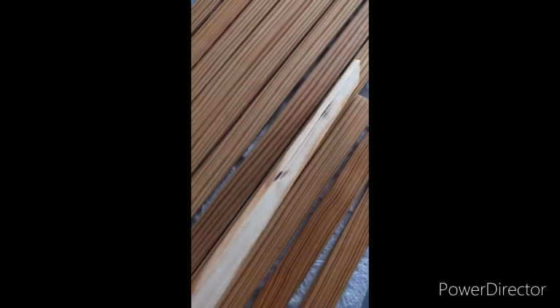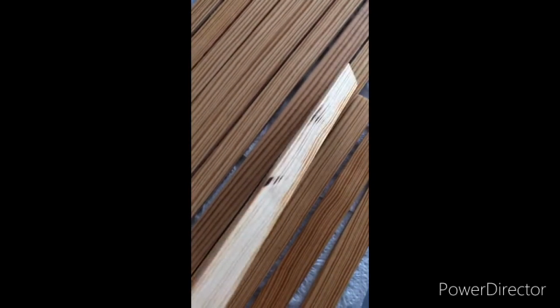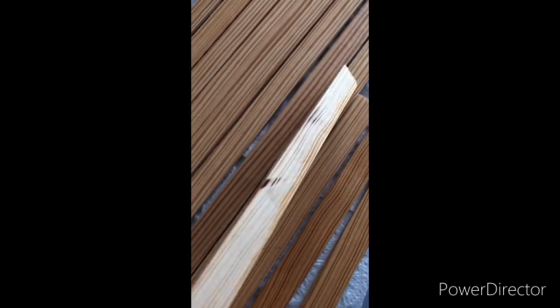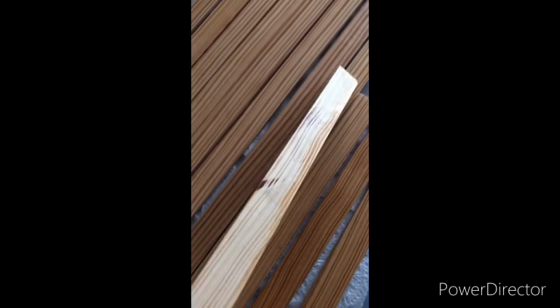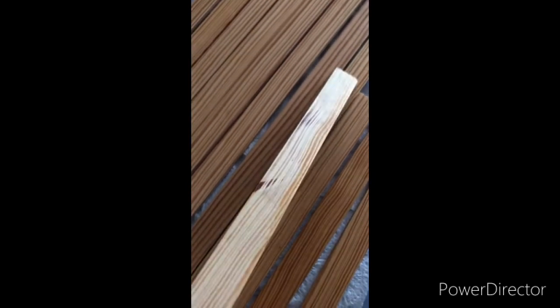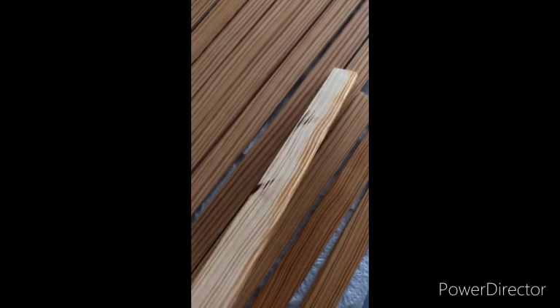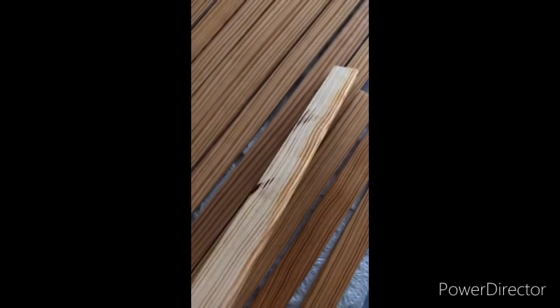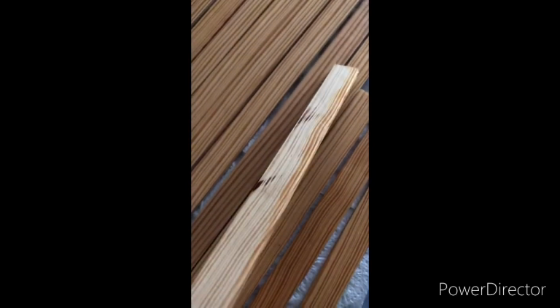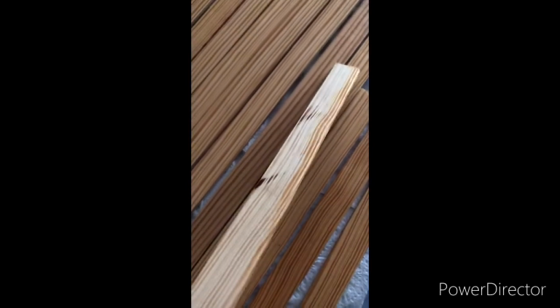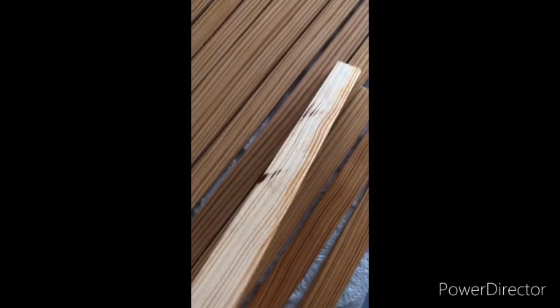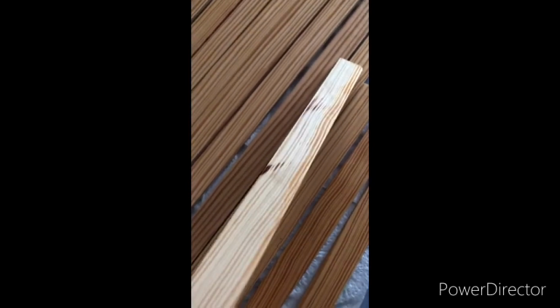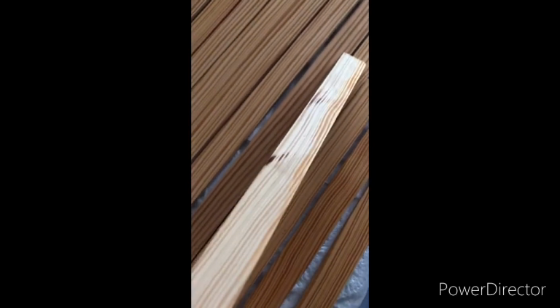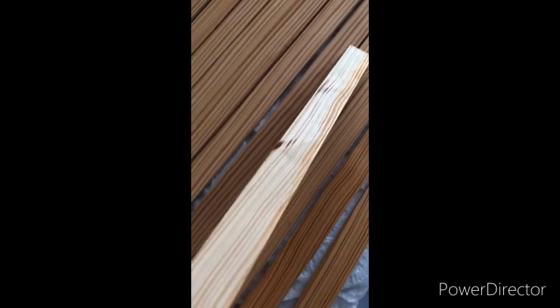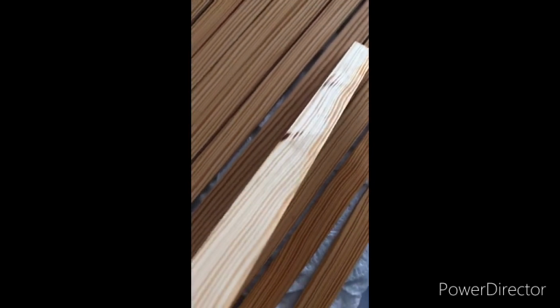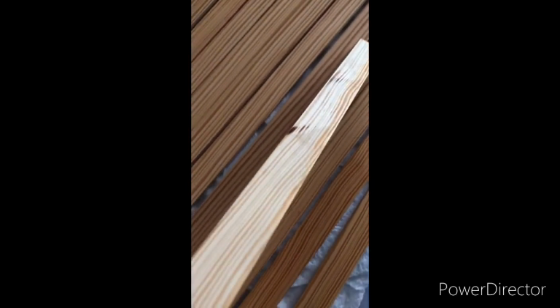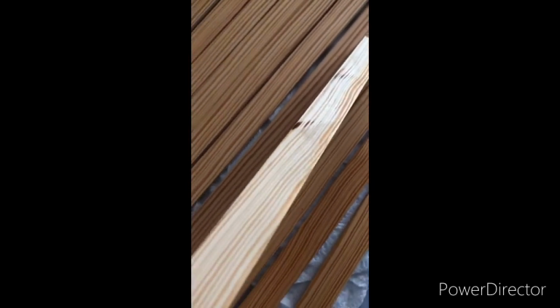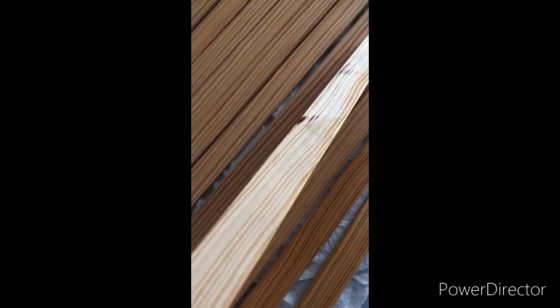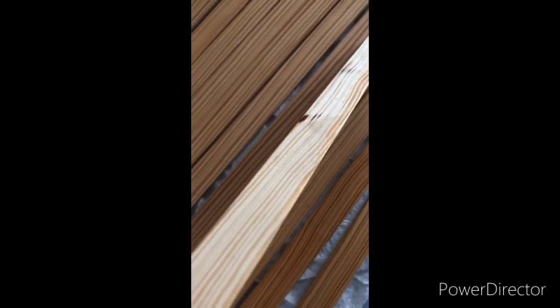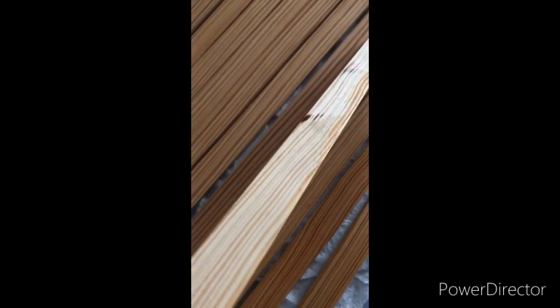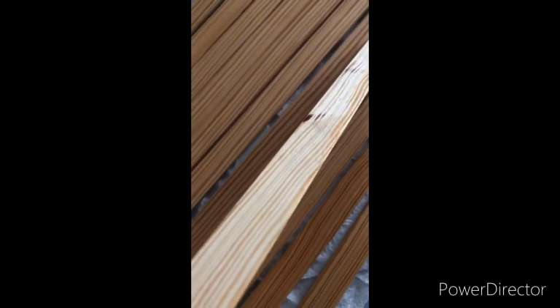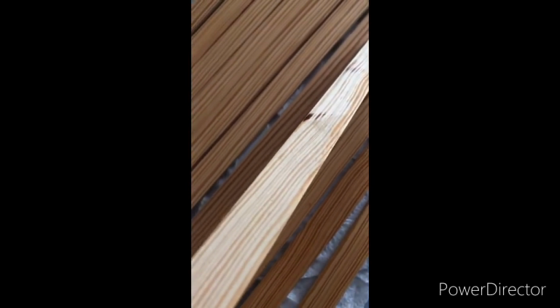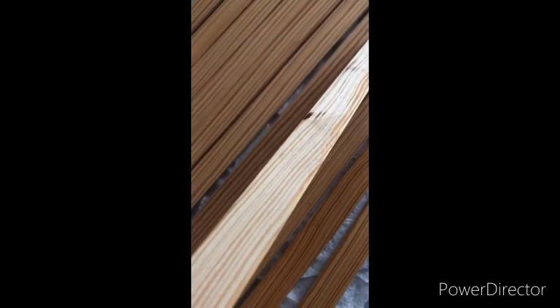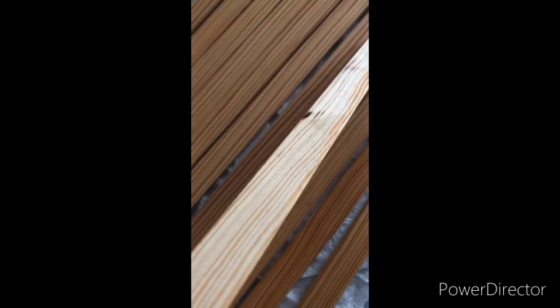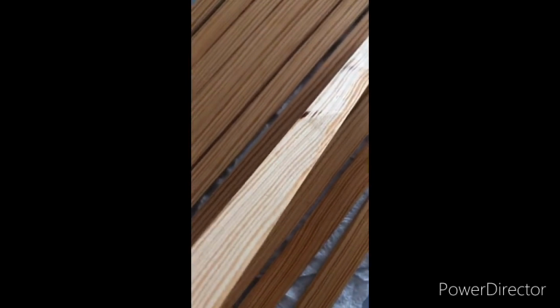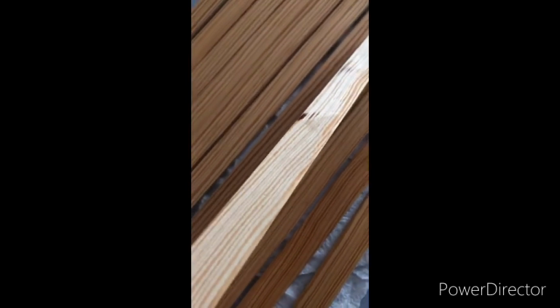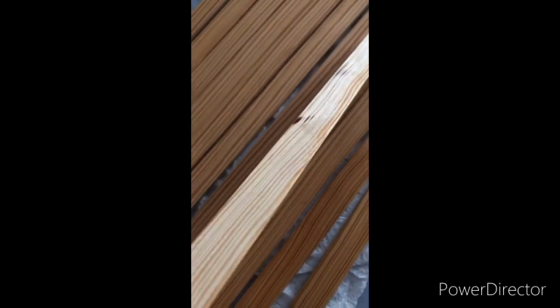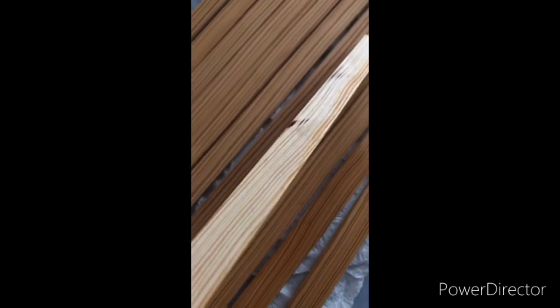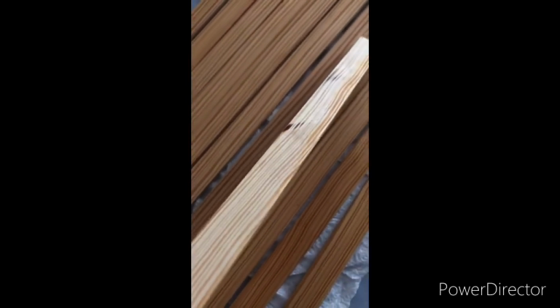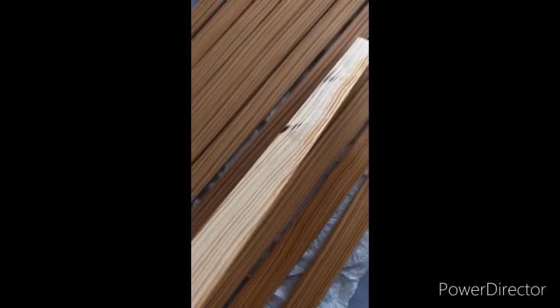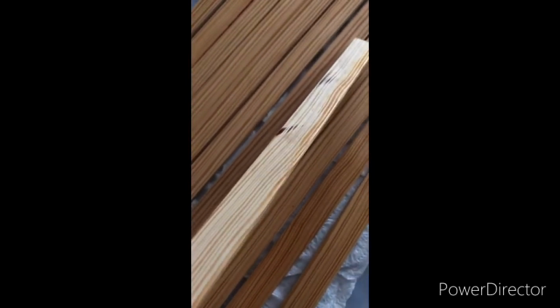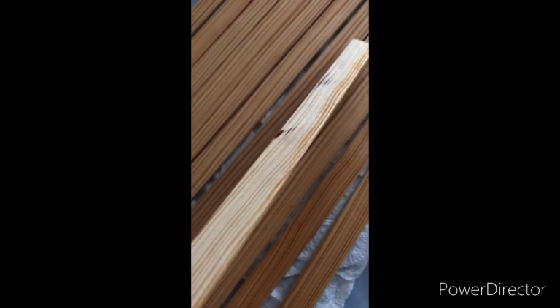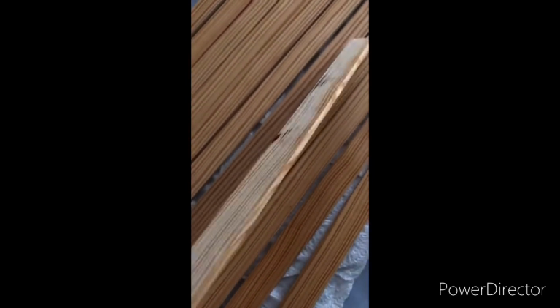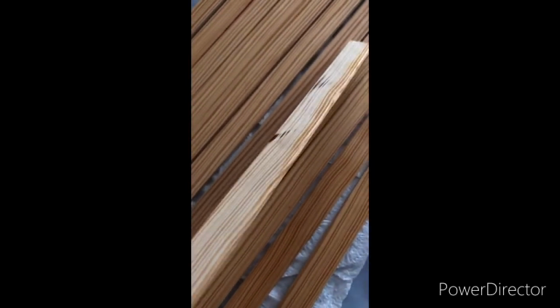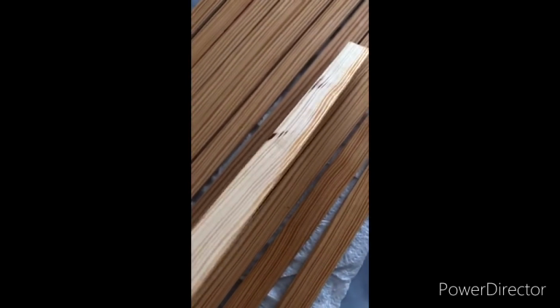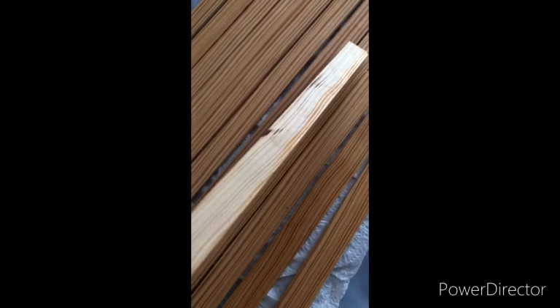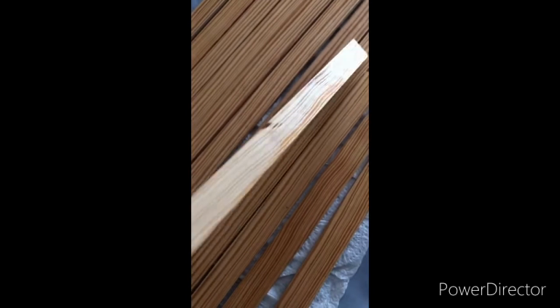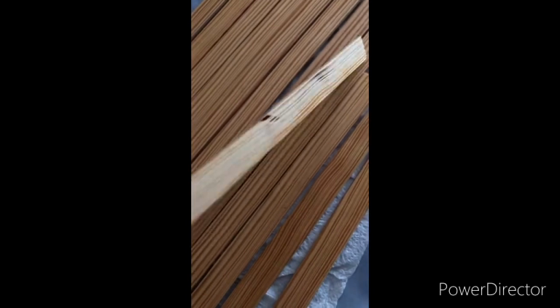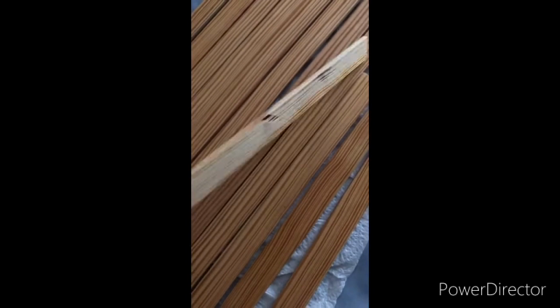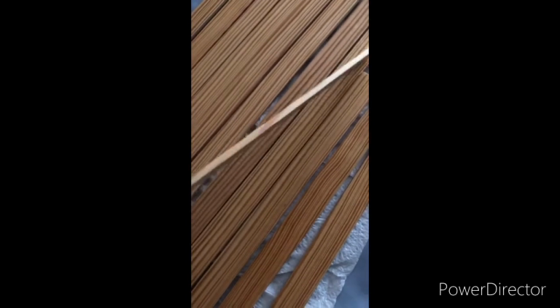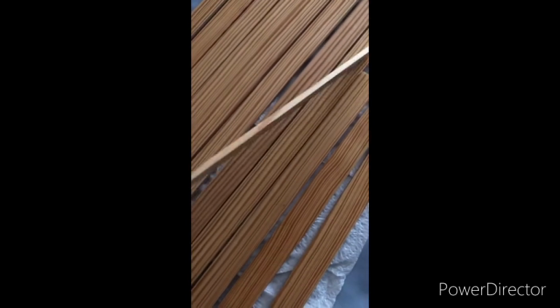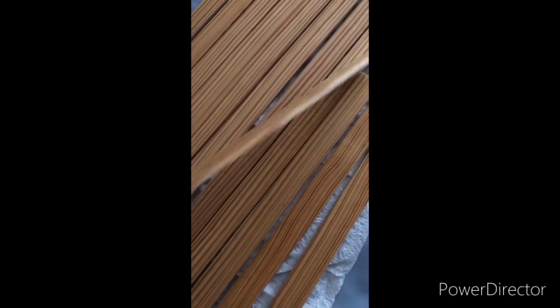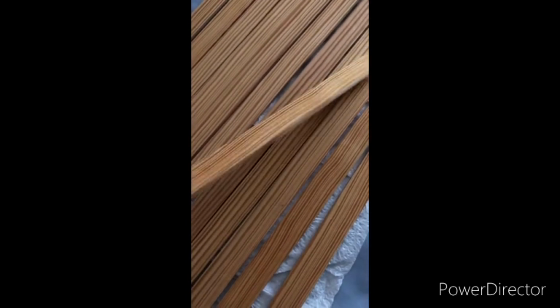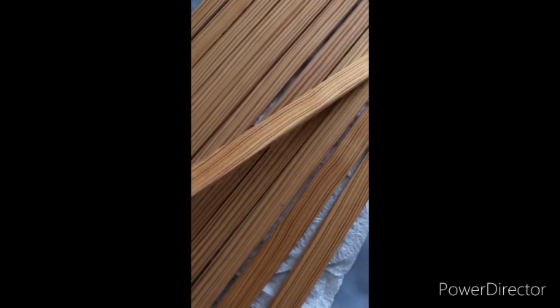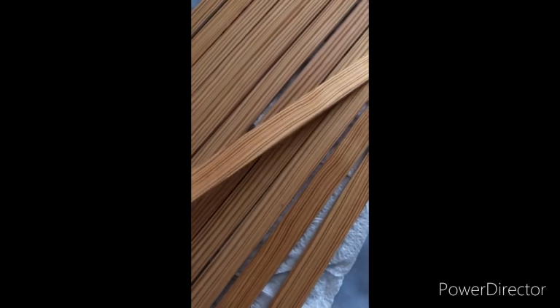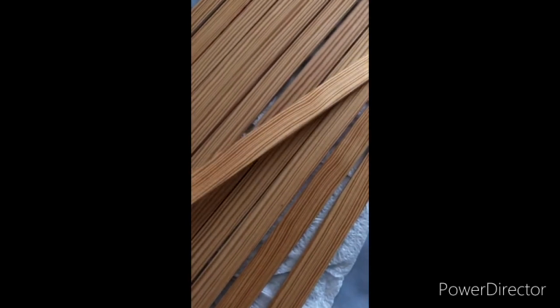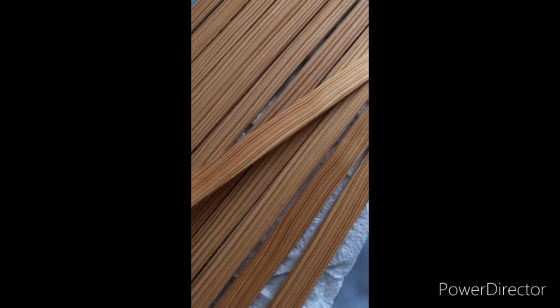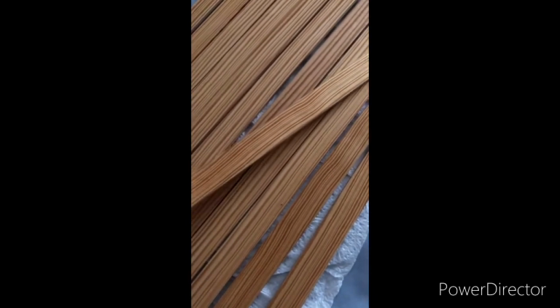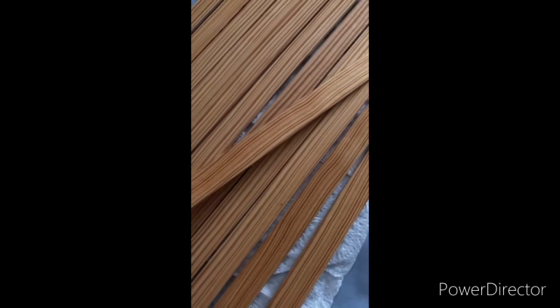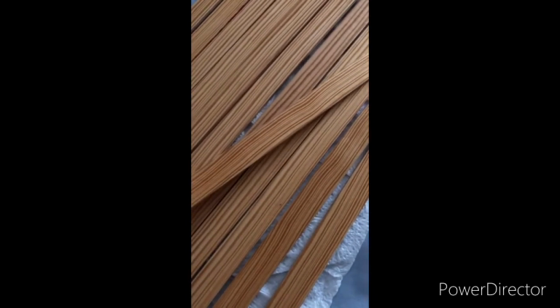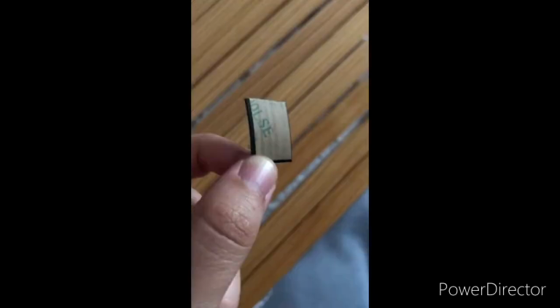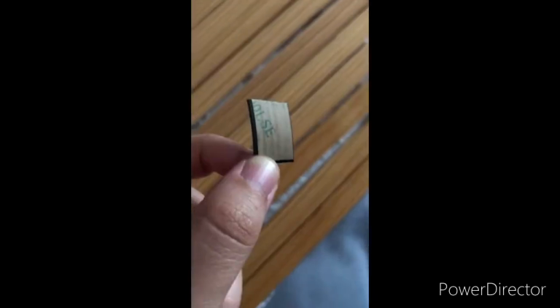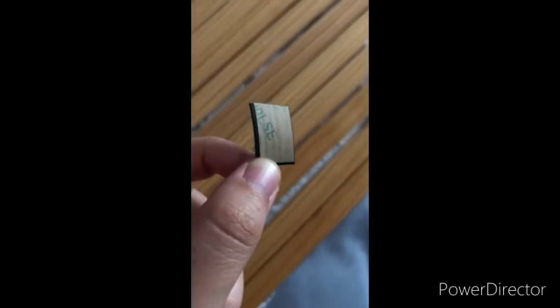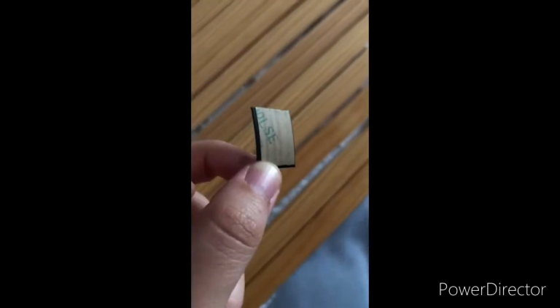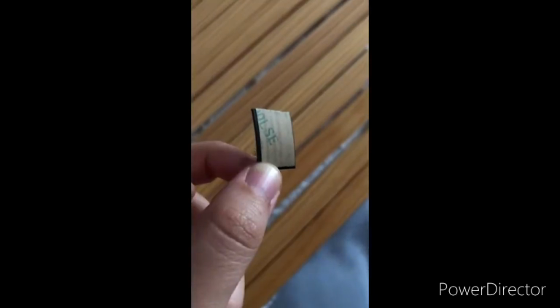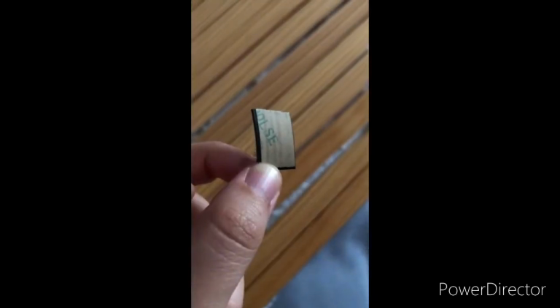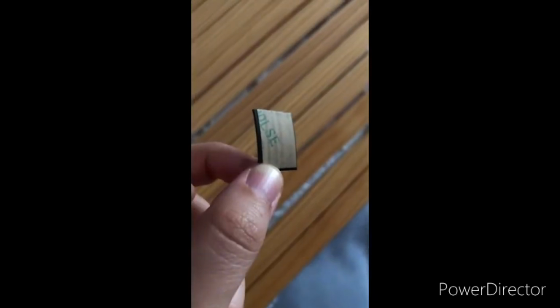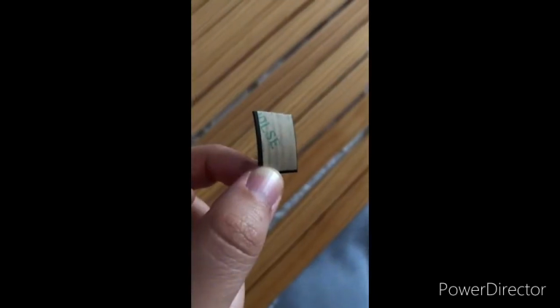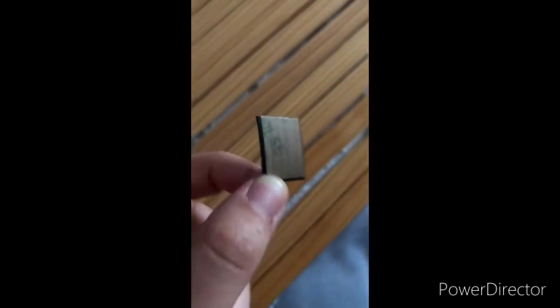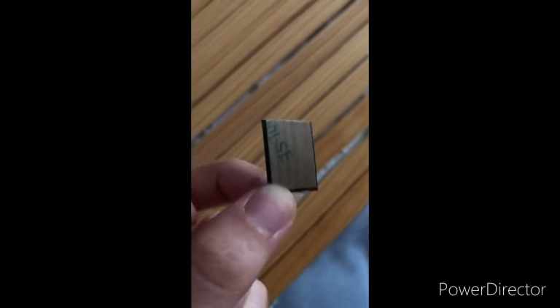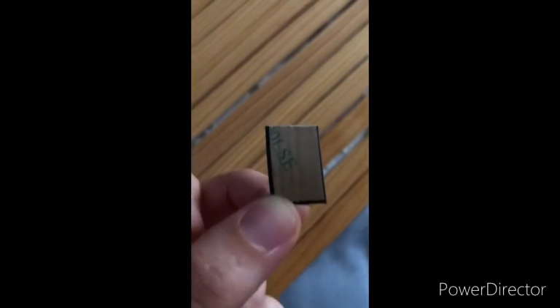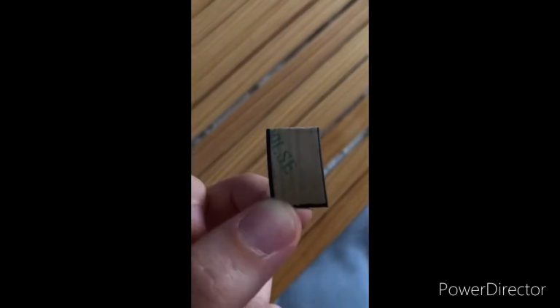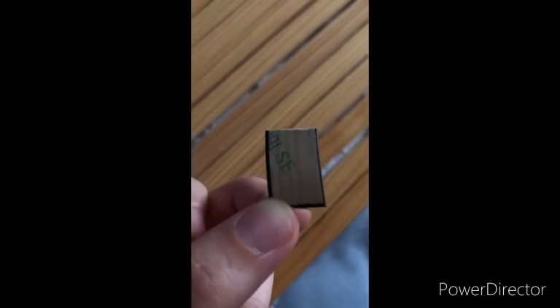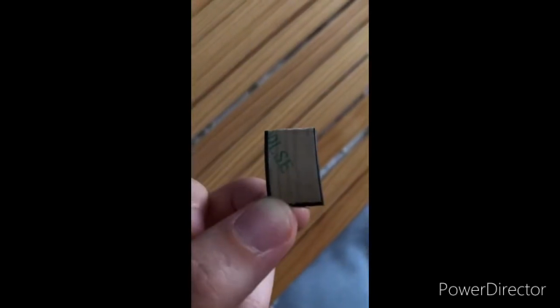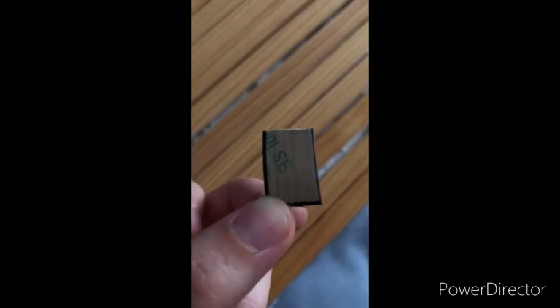Of course, like I said, you can use a wood stain. I only did it on one side, not the interior side.